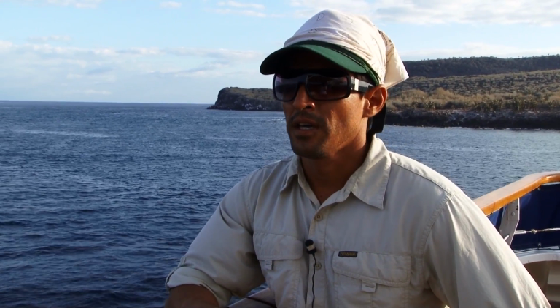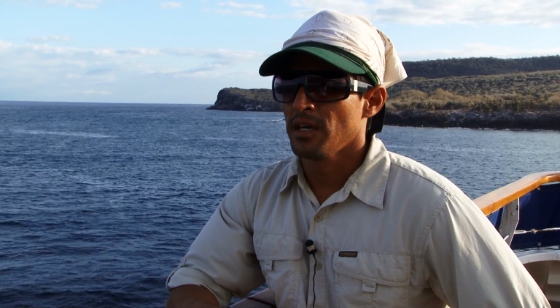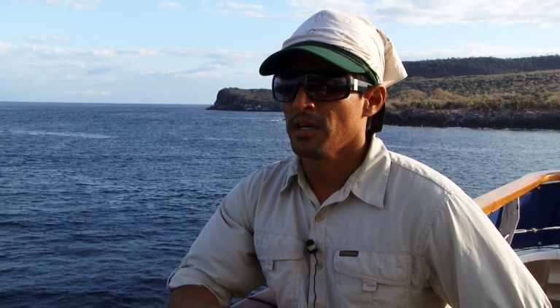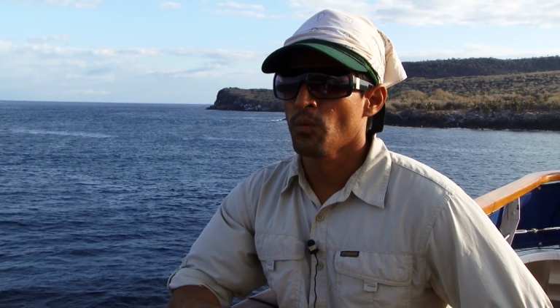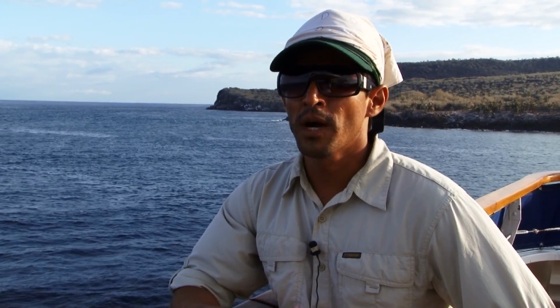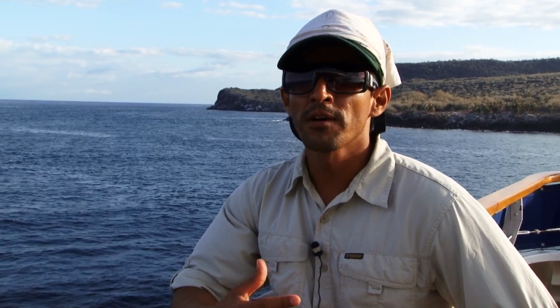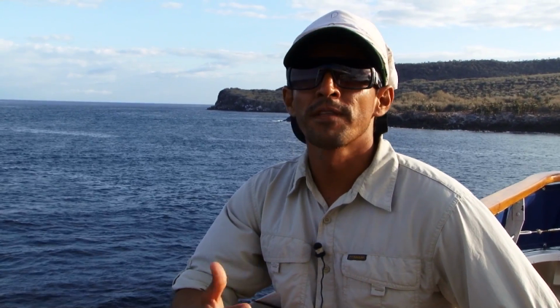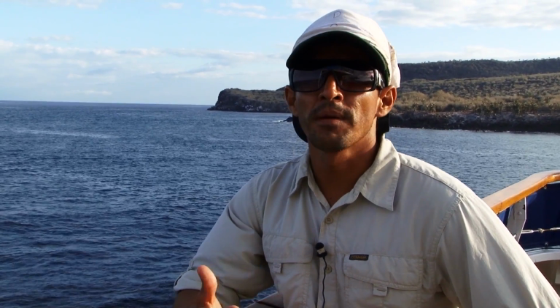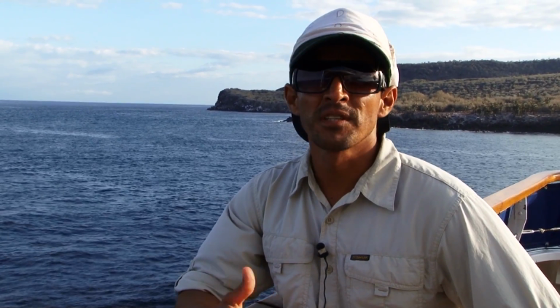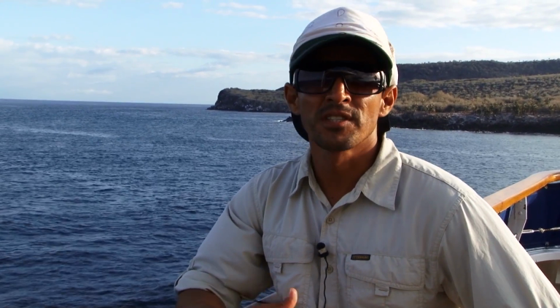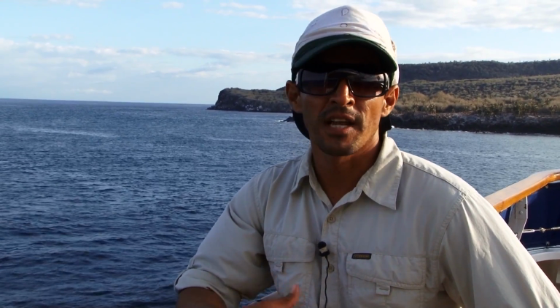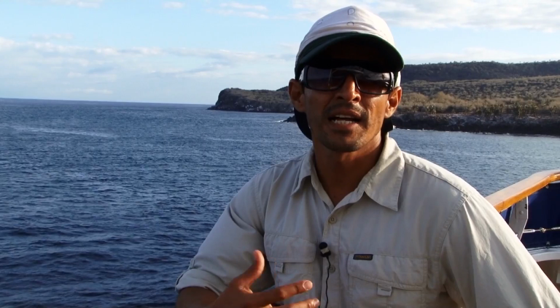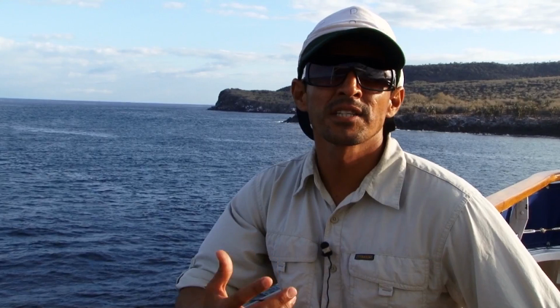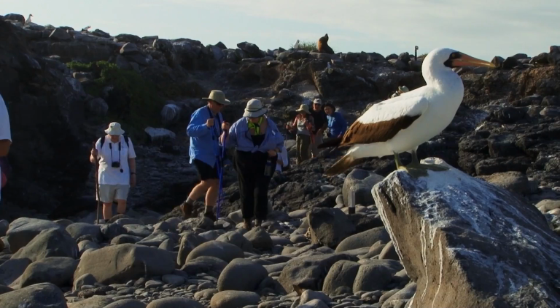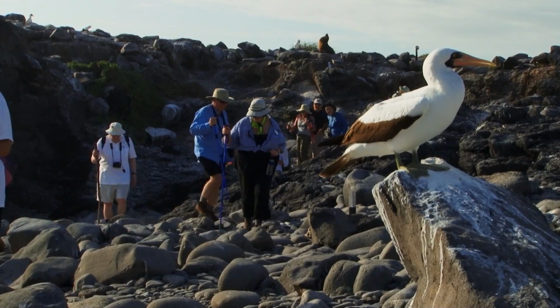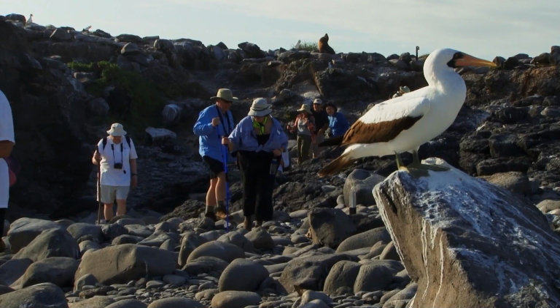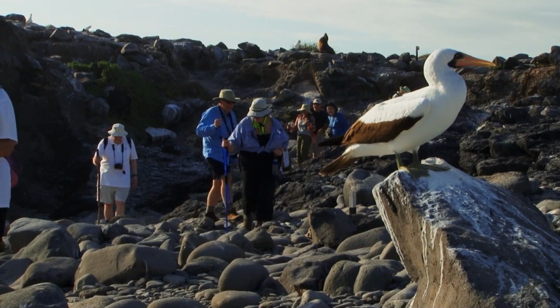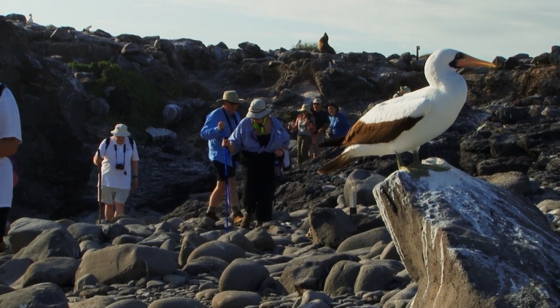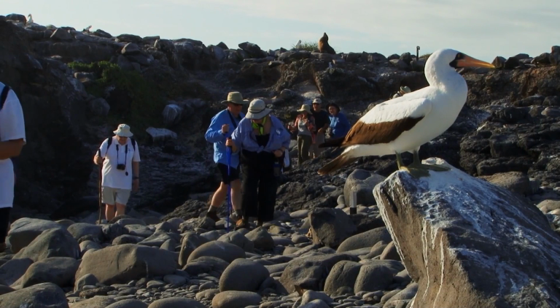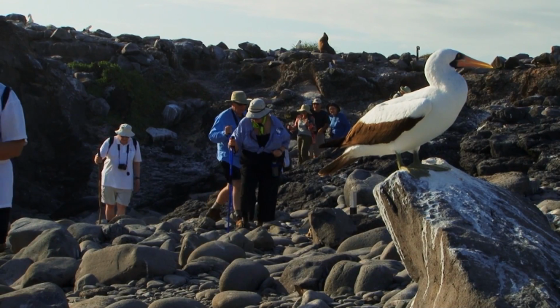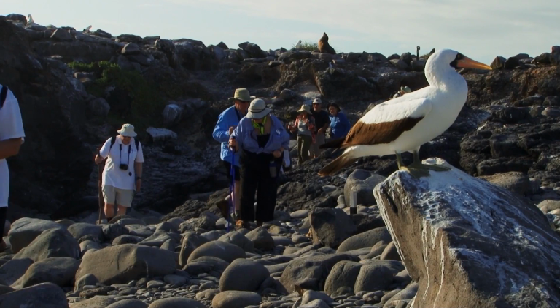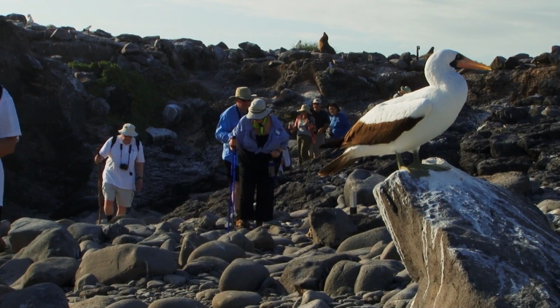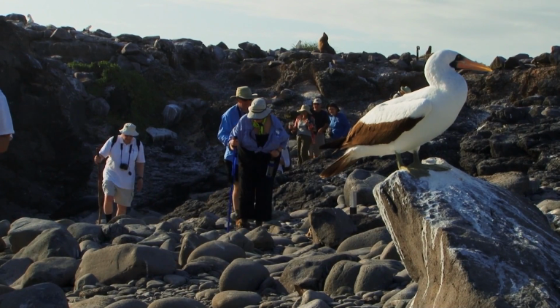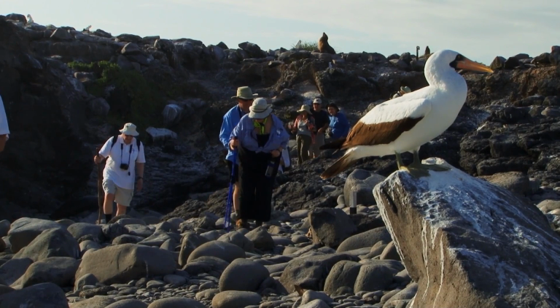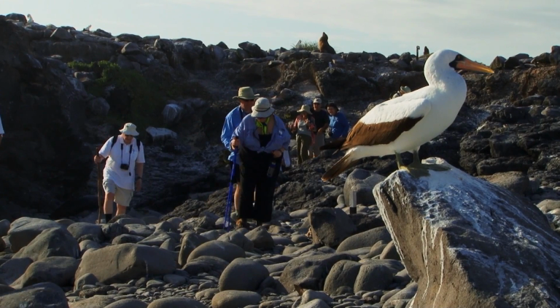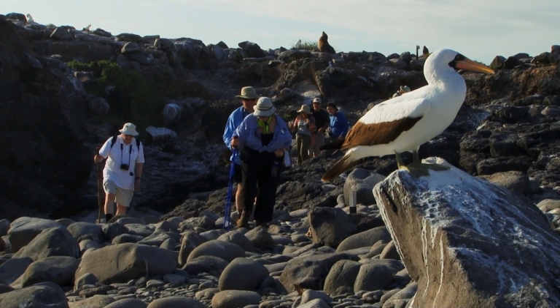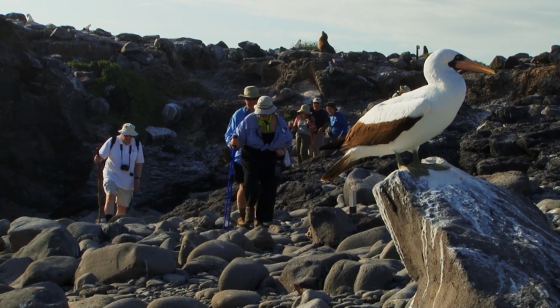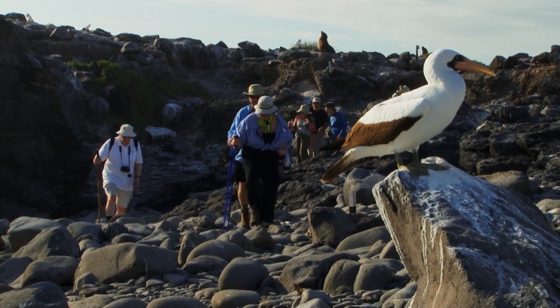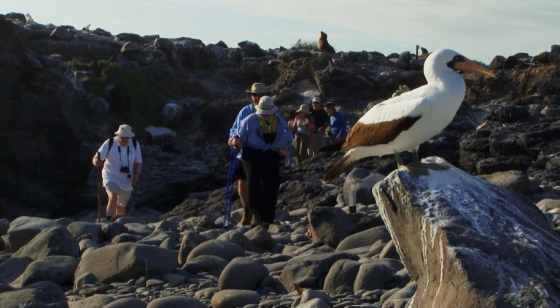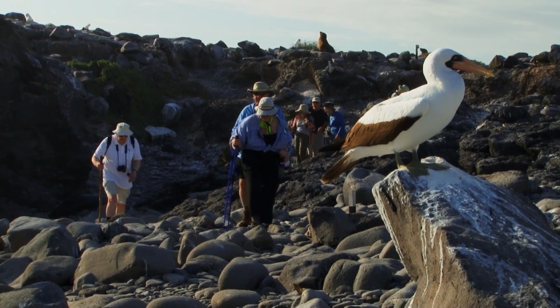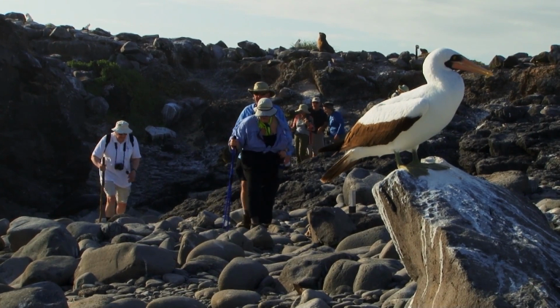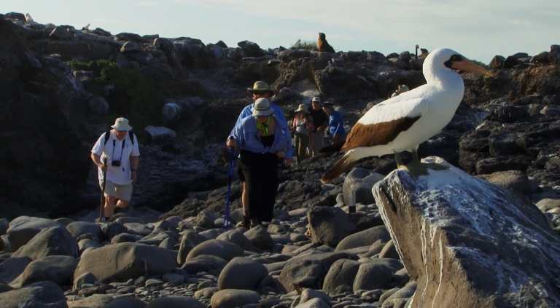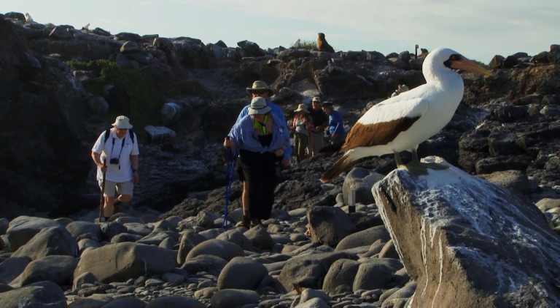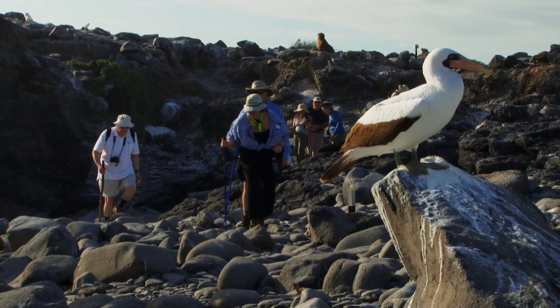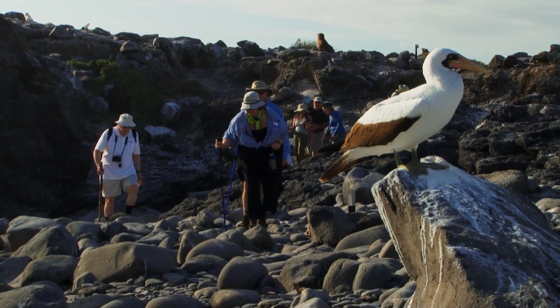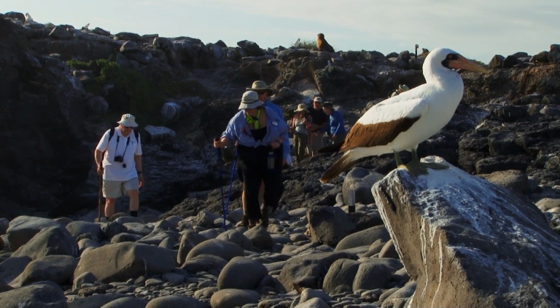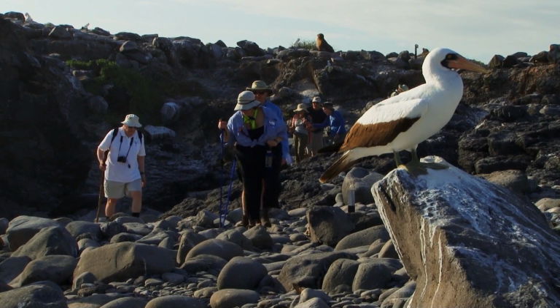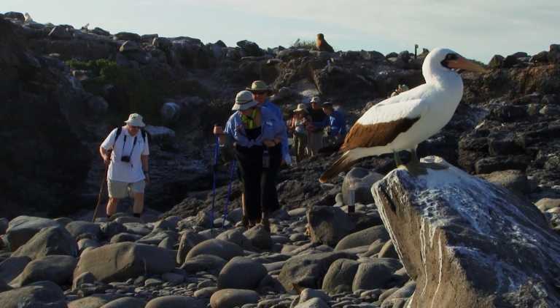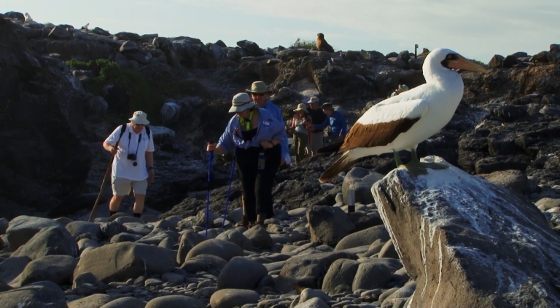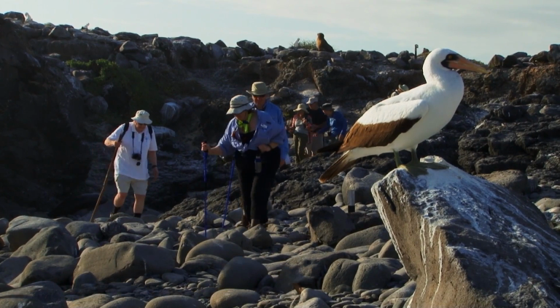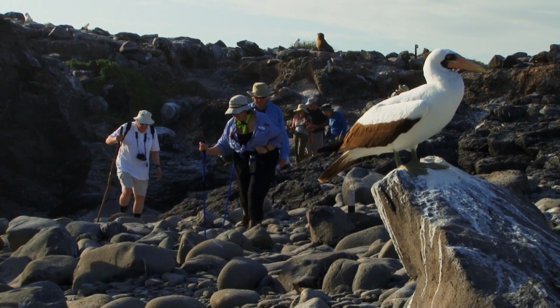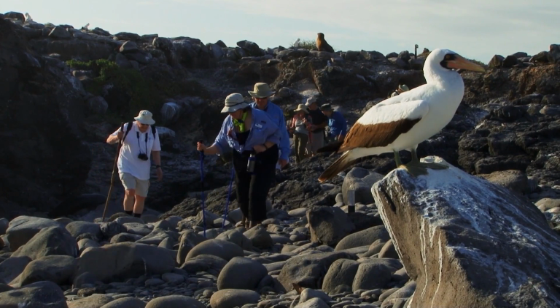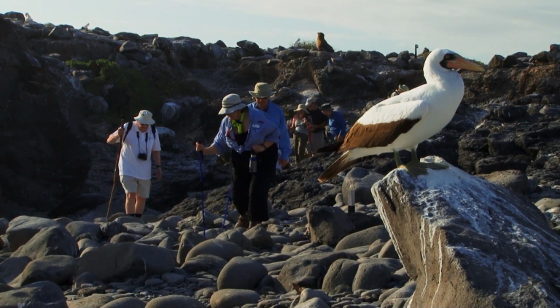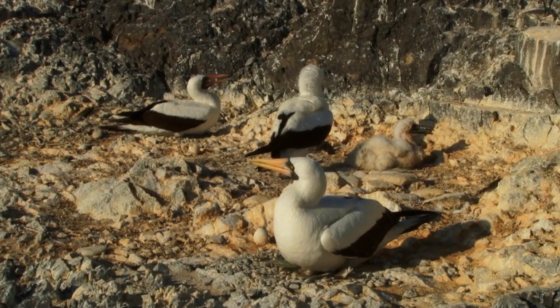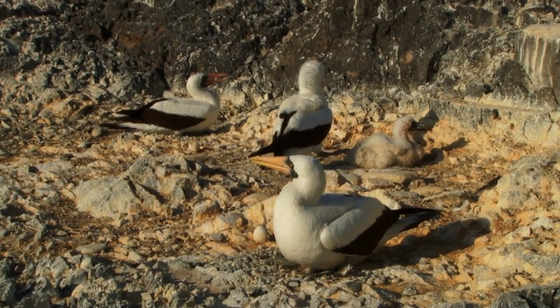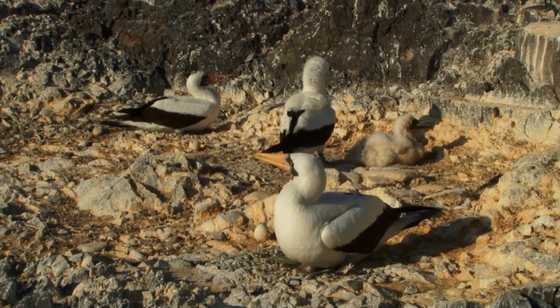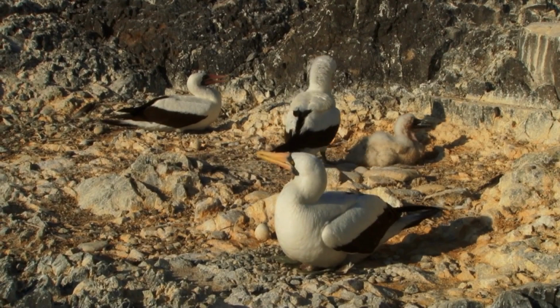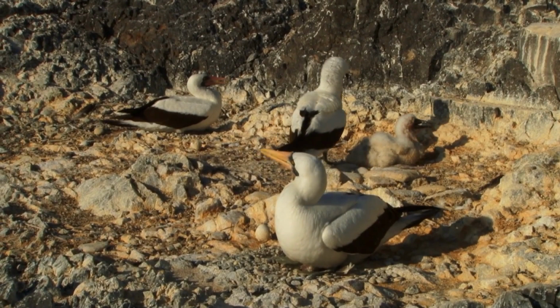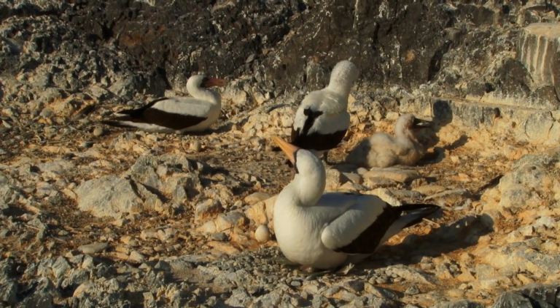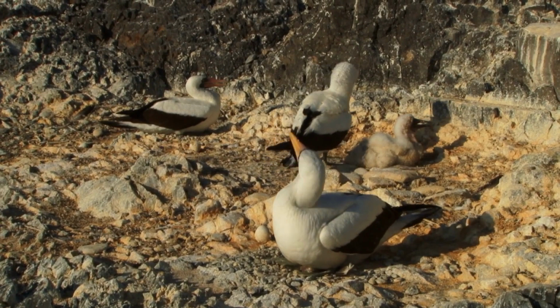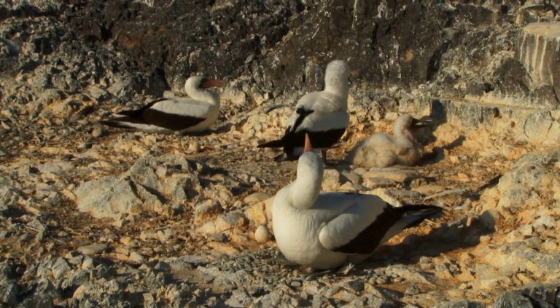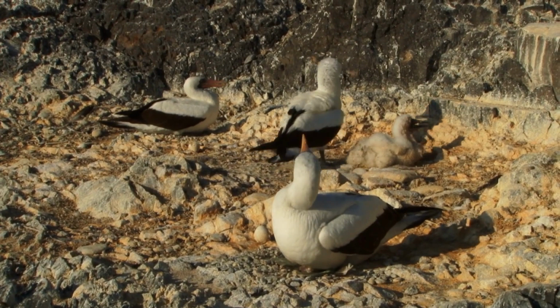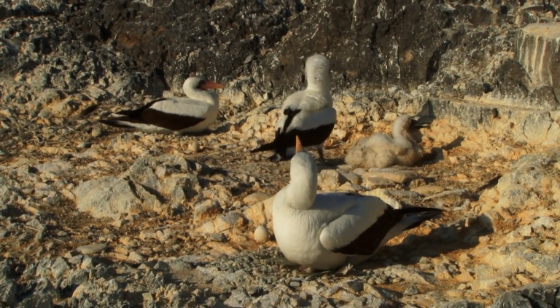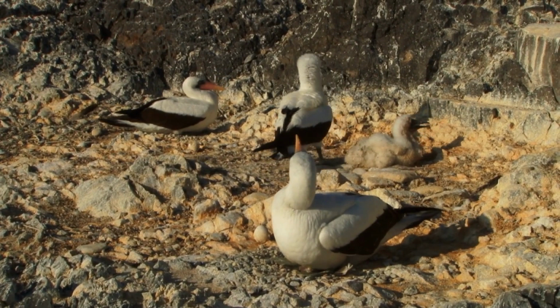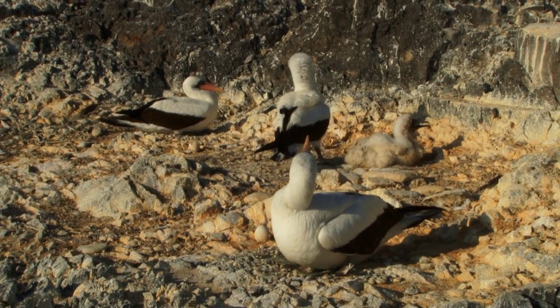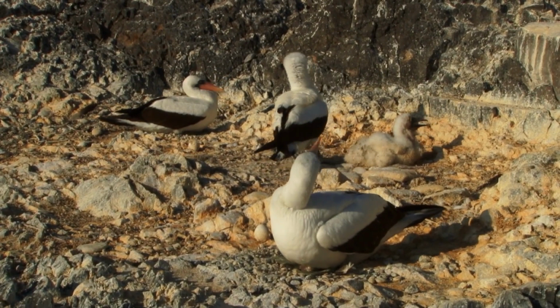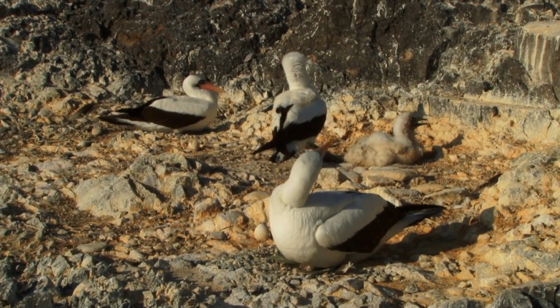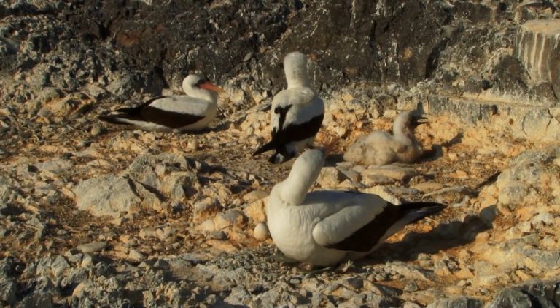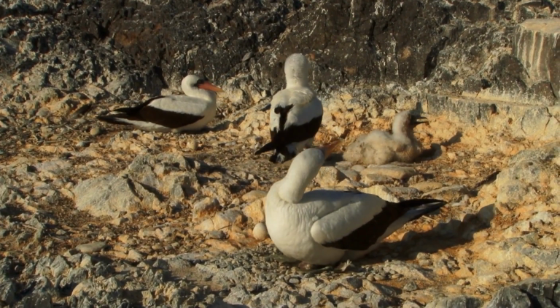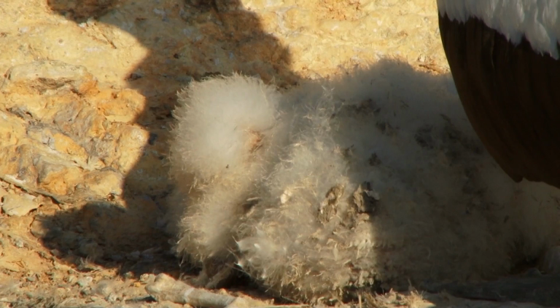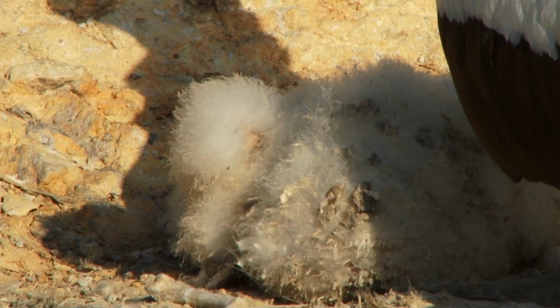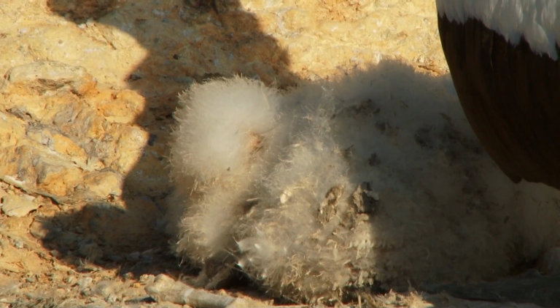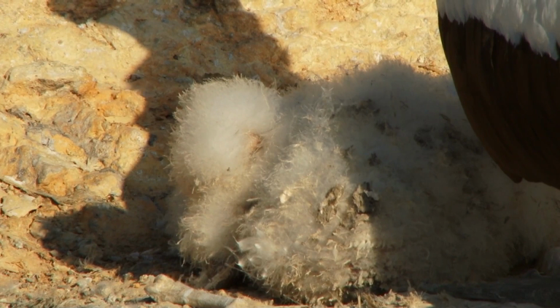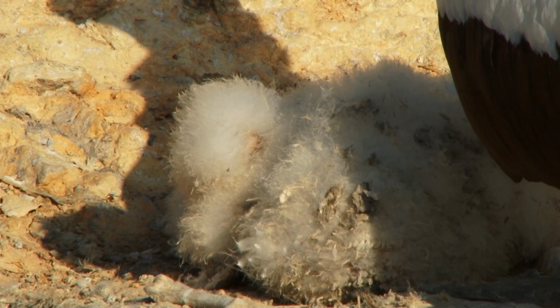One of them is the Nazca booby. The Nazca booby is one of three boobies that live on the islands, and this is the largest in size.